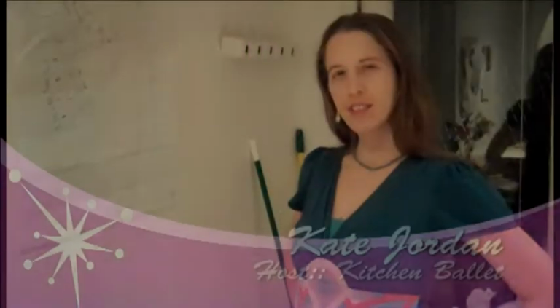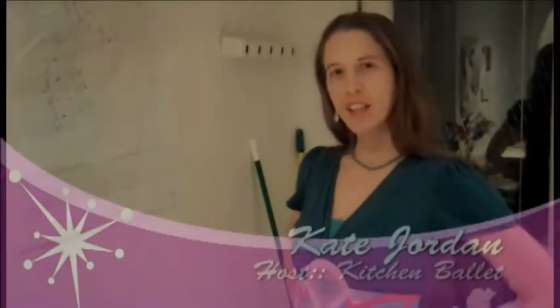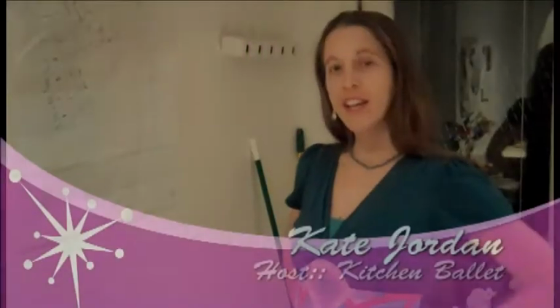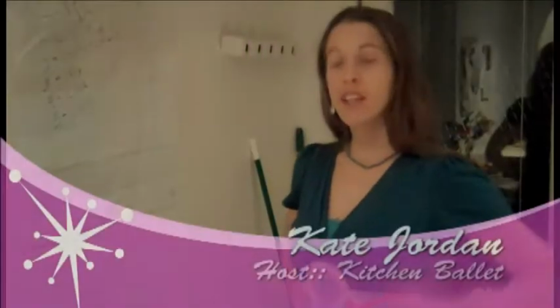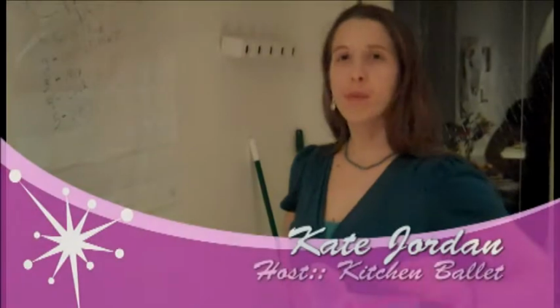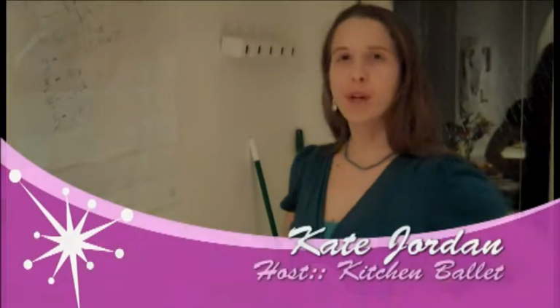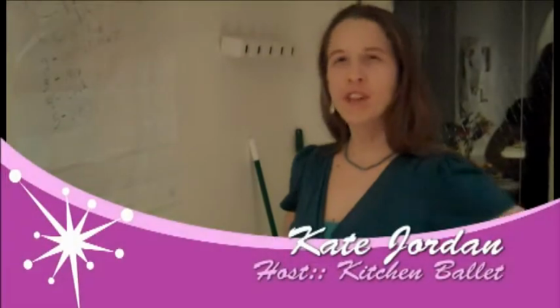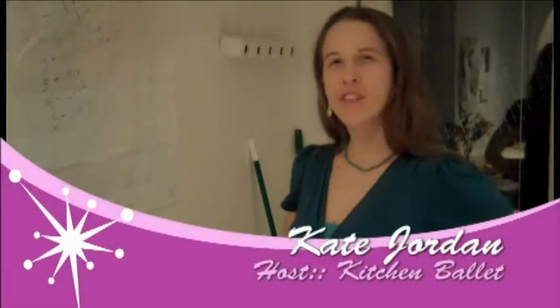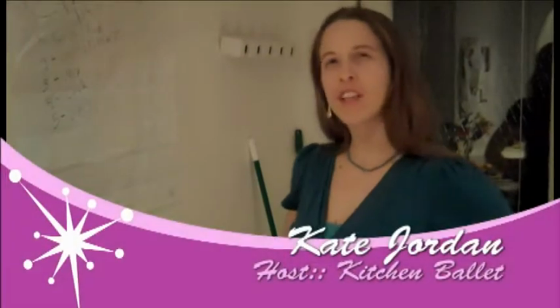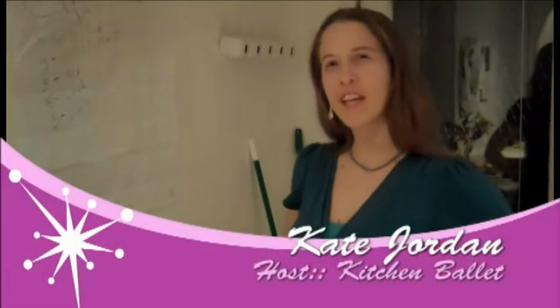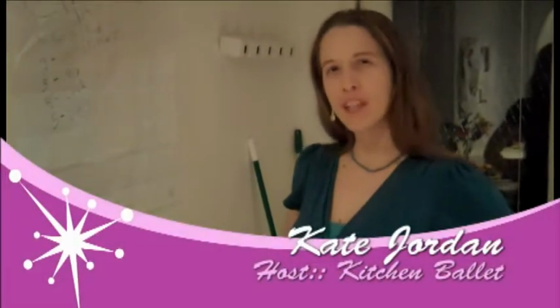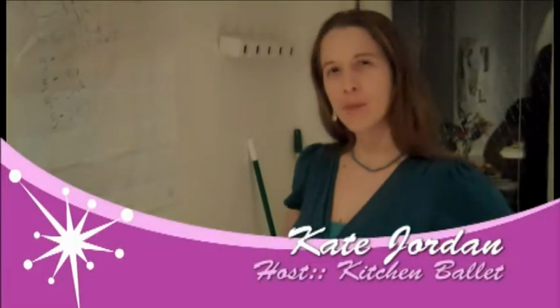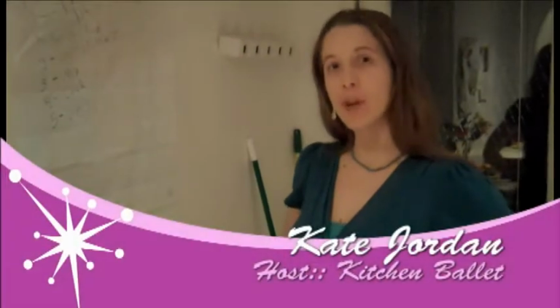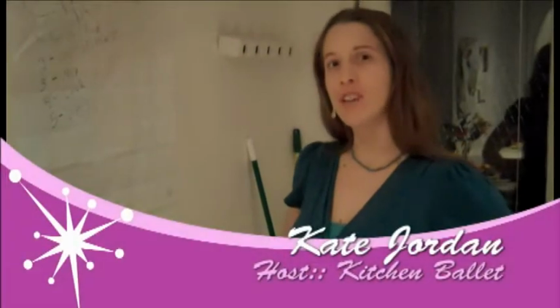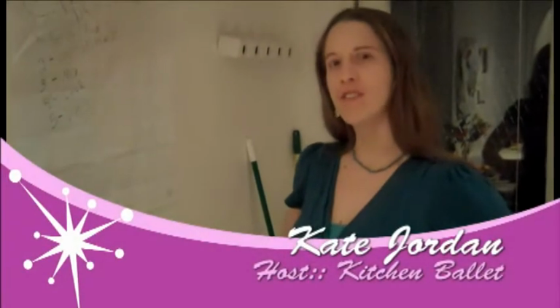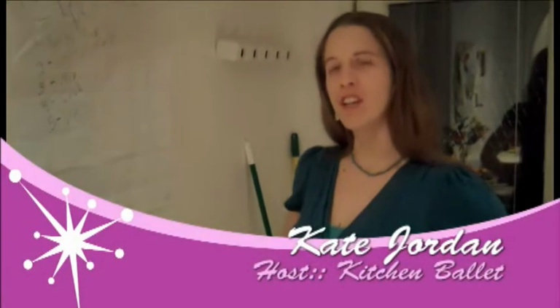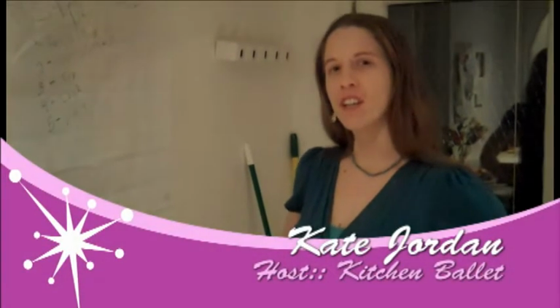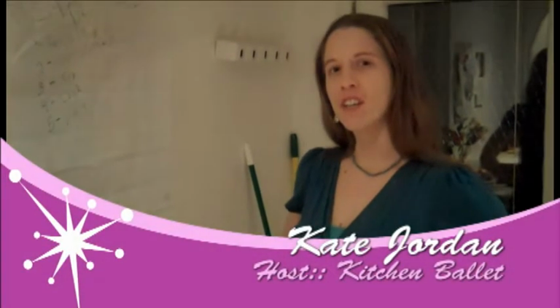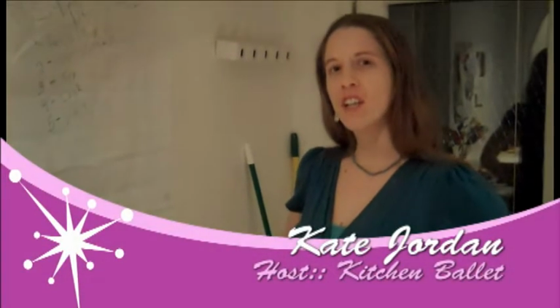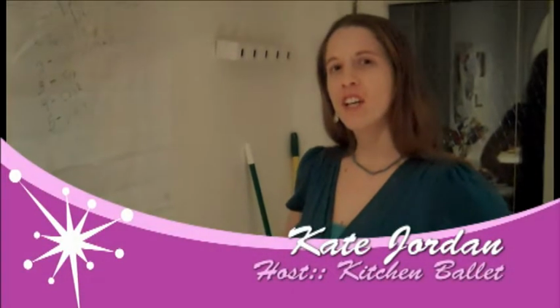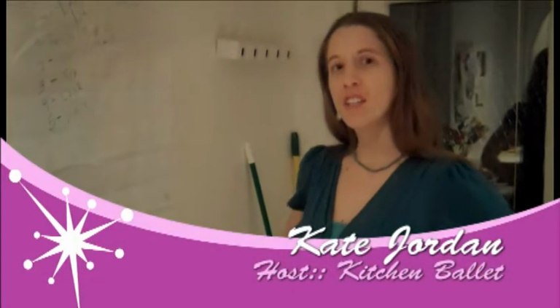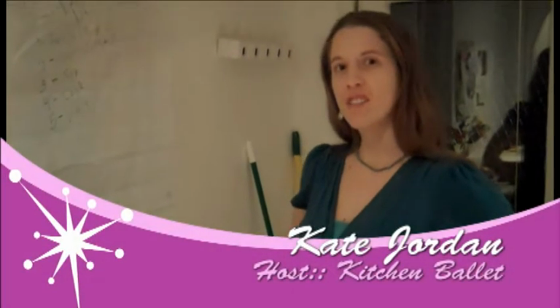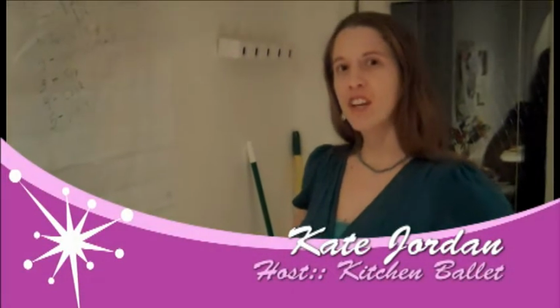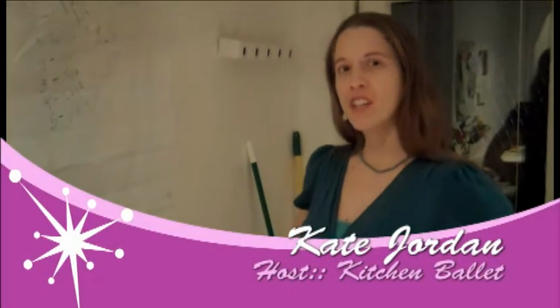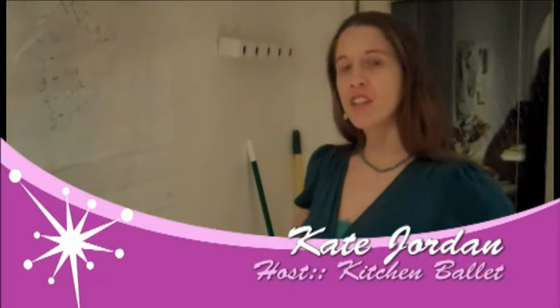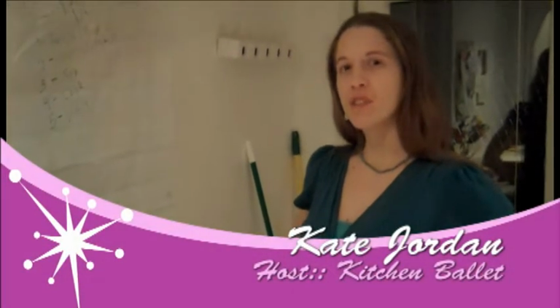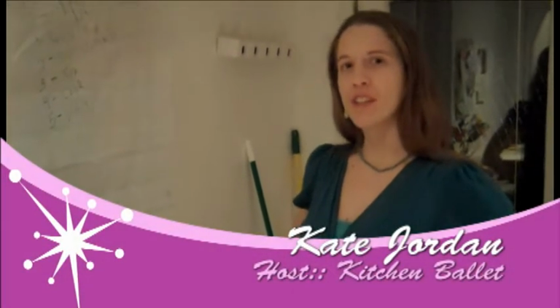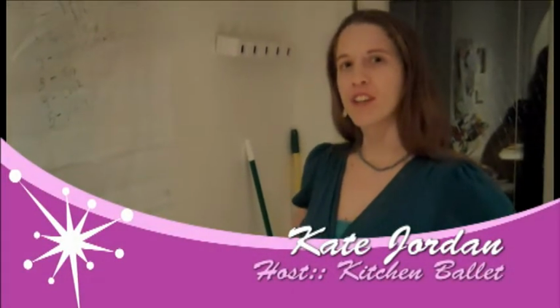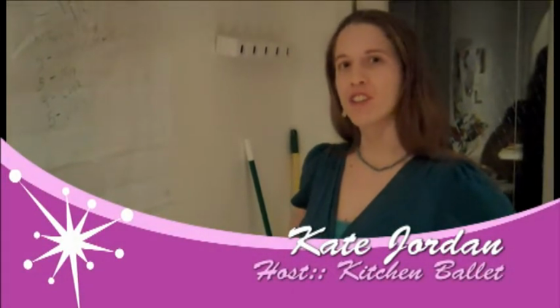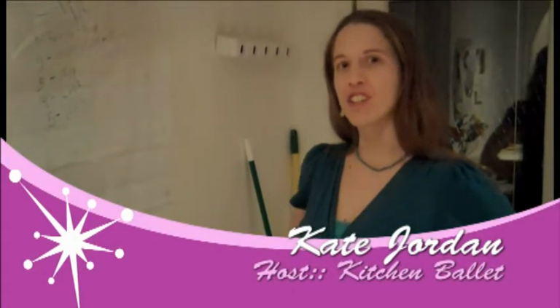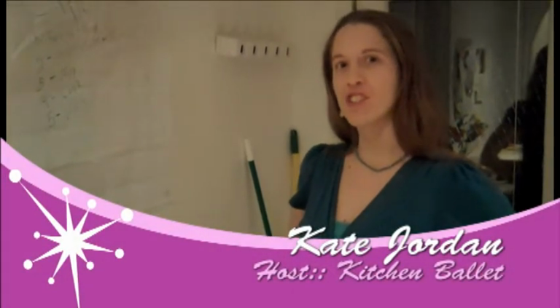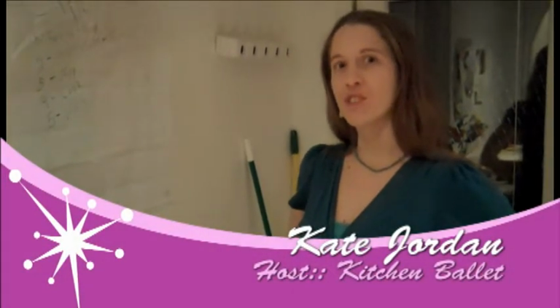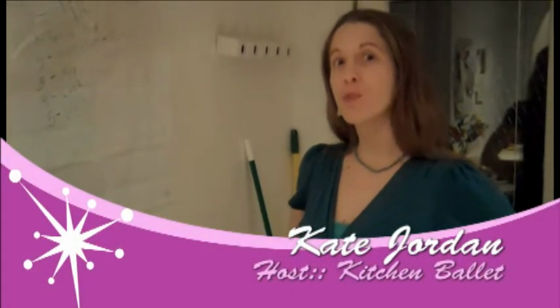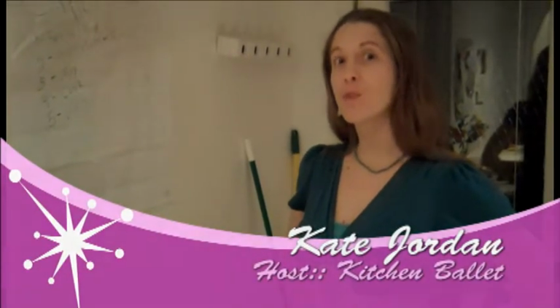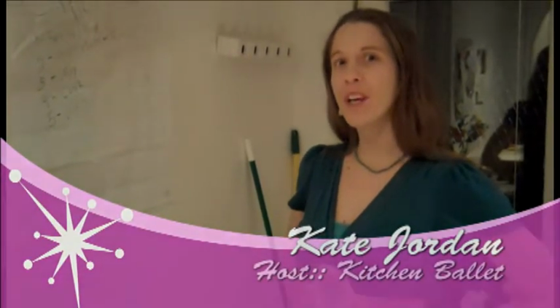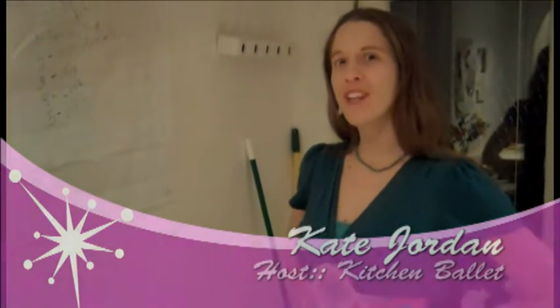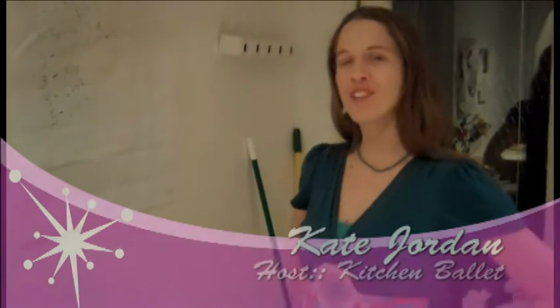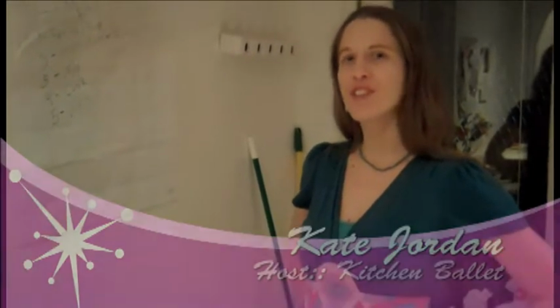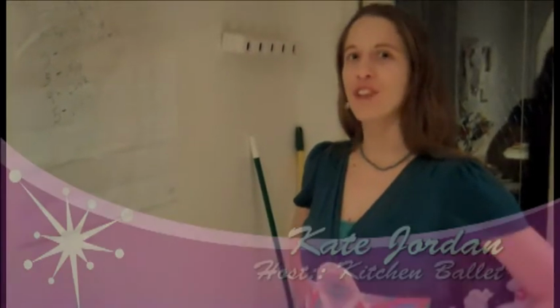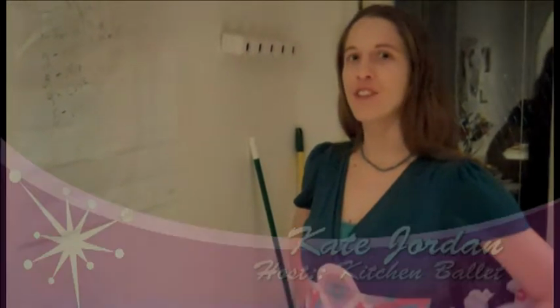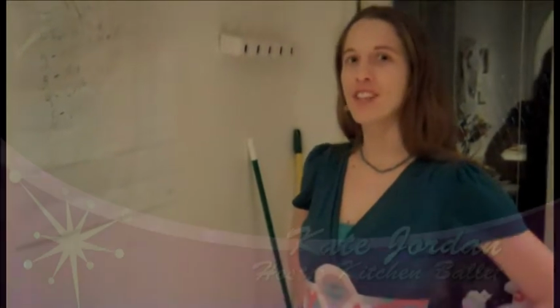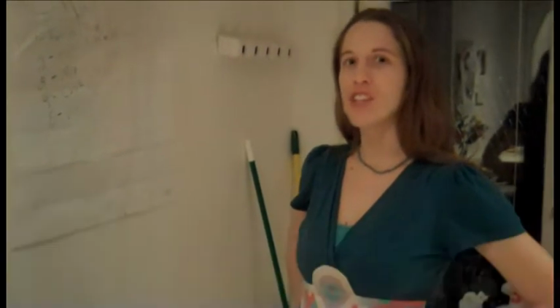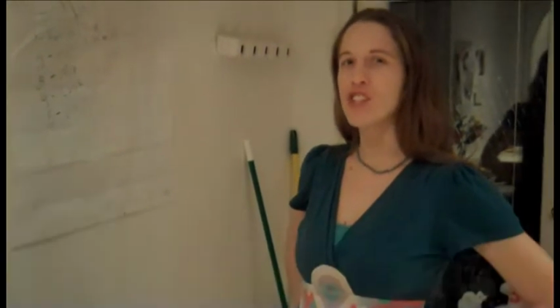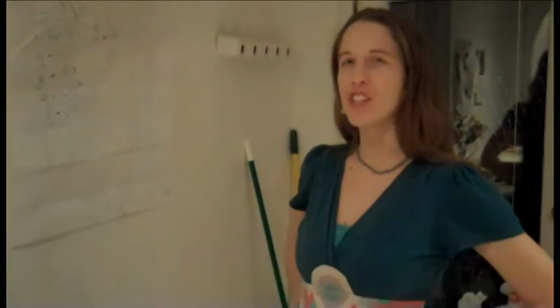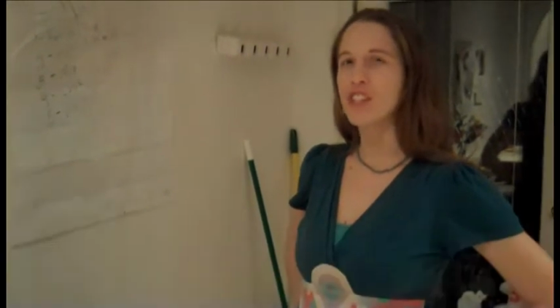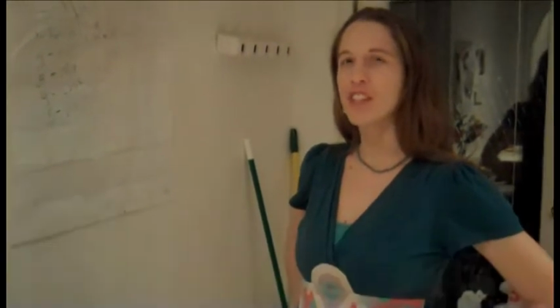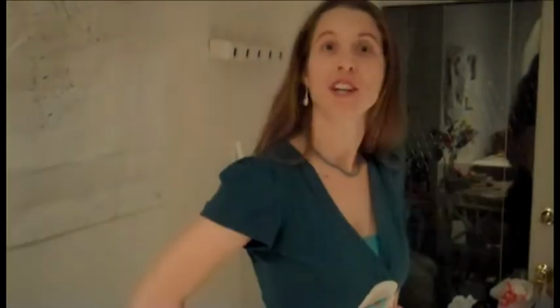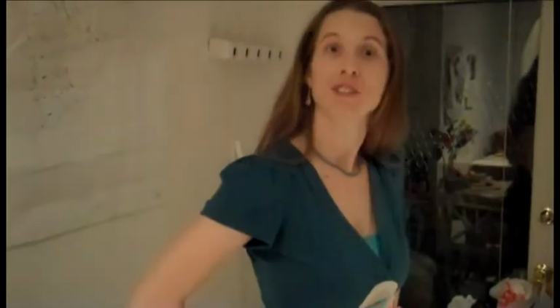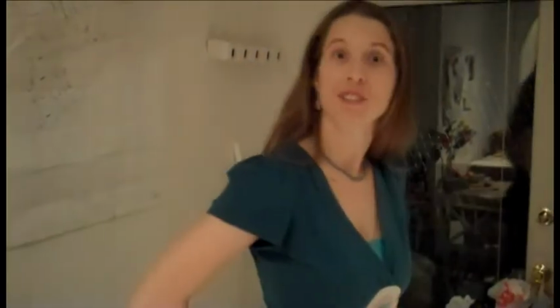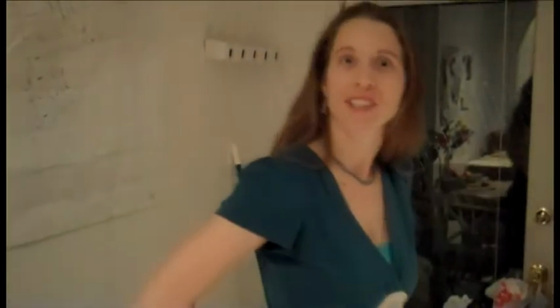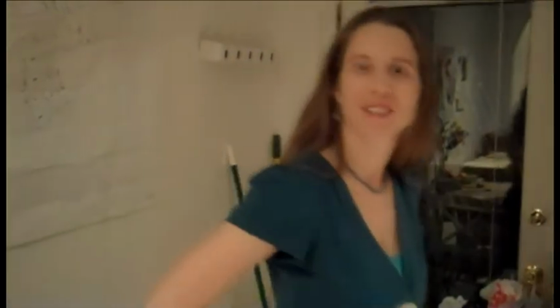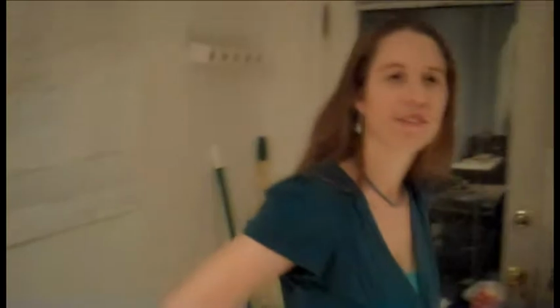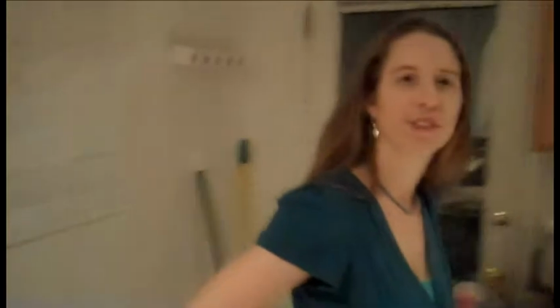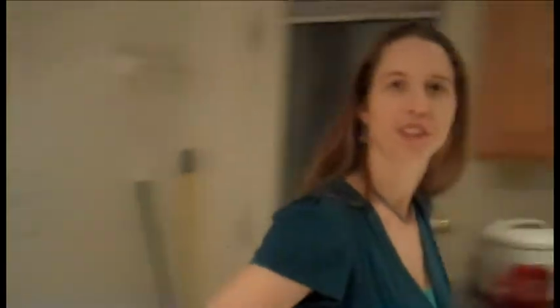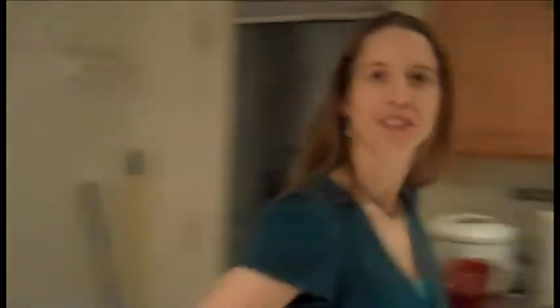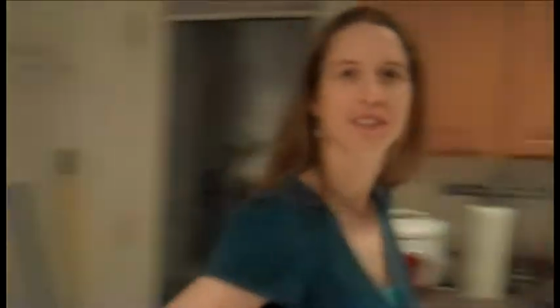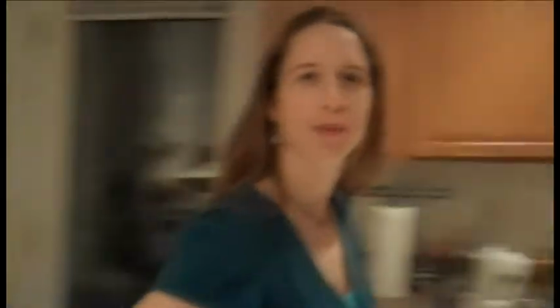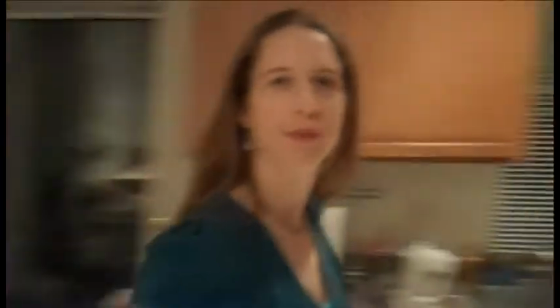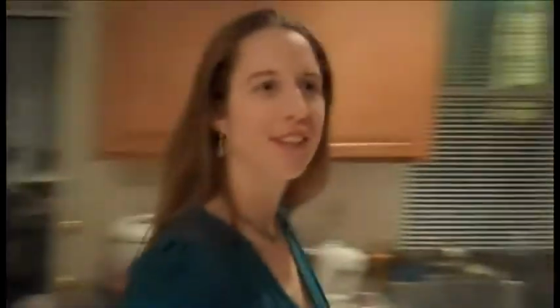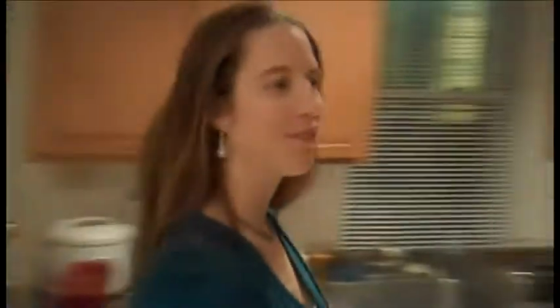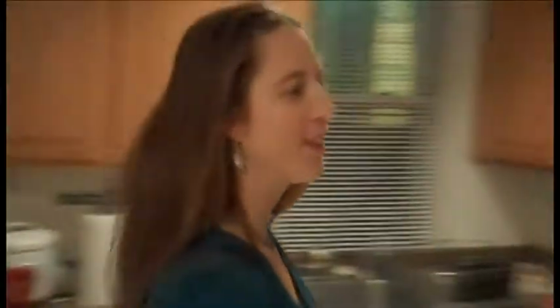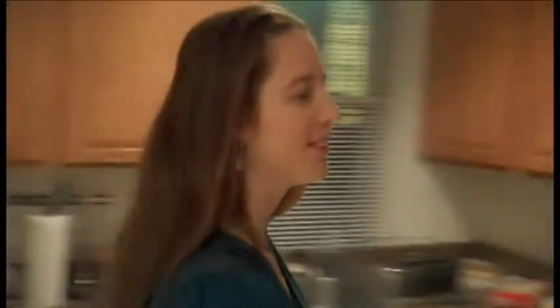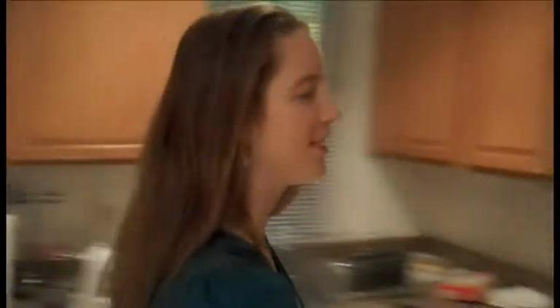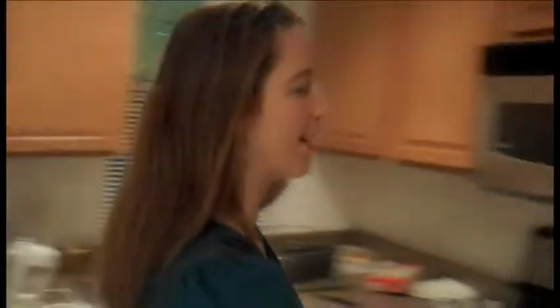Now part of the cake improv fun is finding those decorations right in your own kitchen. So let's have a look and see what we can find today.